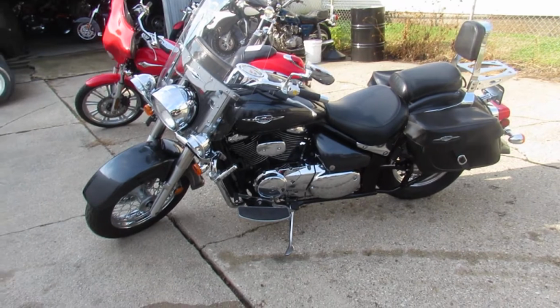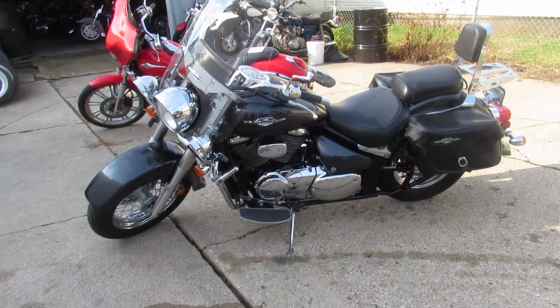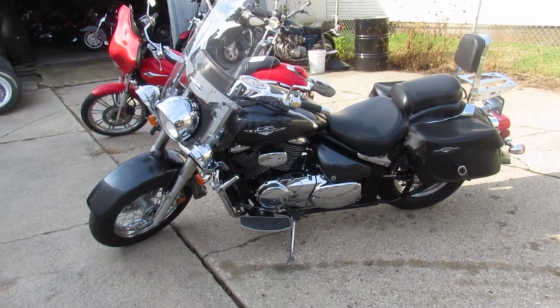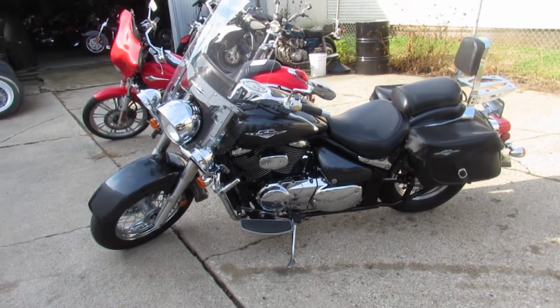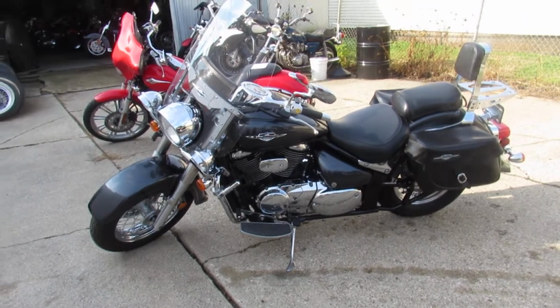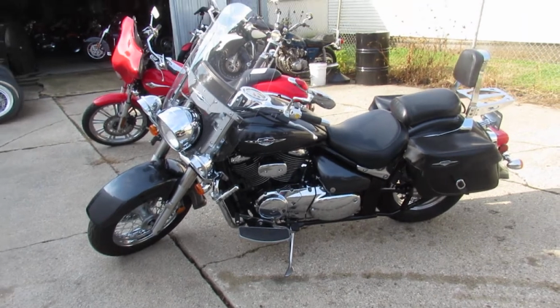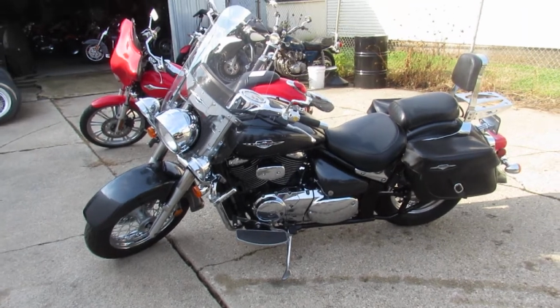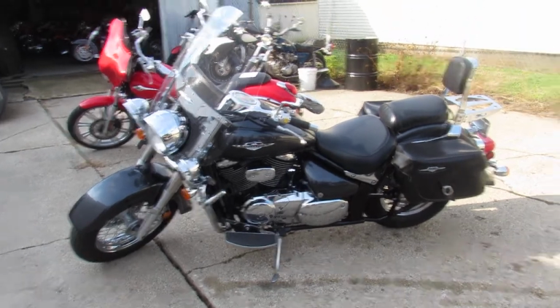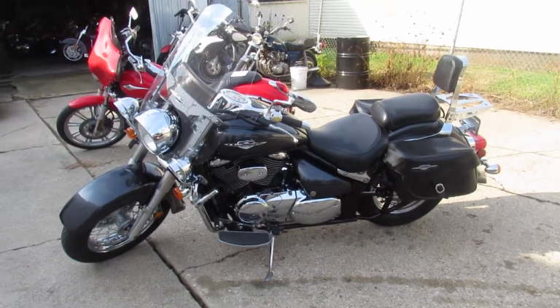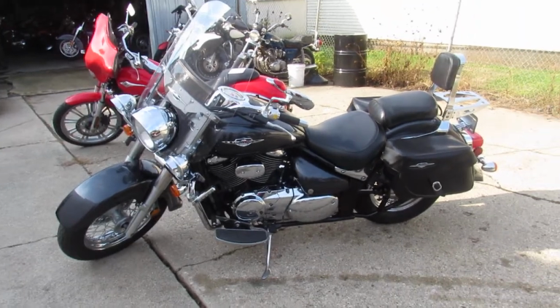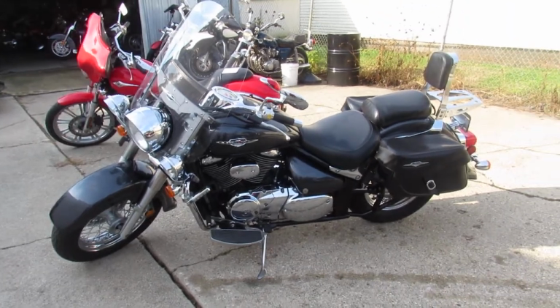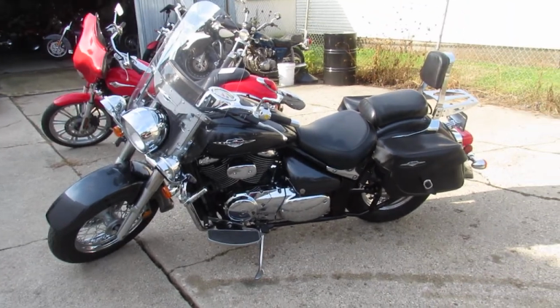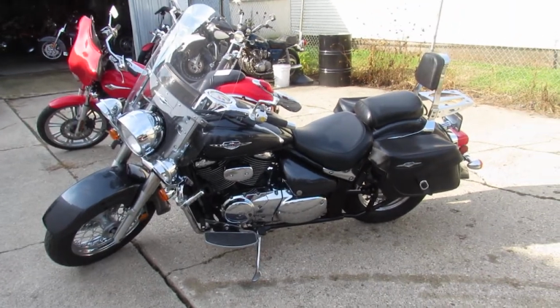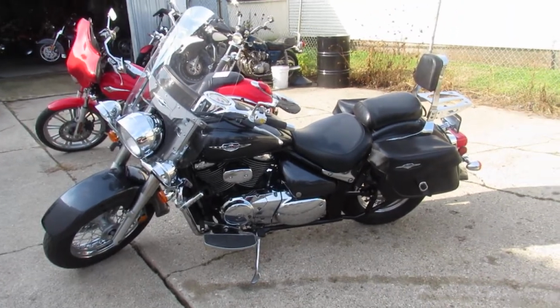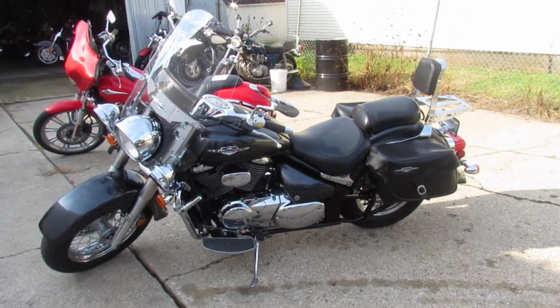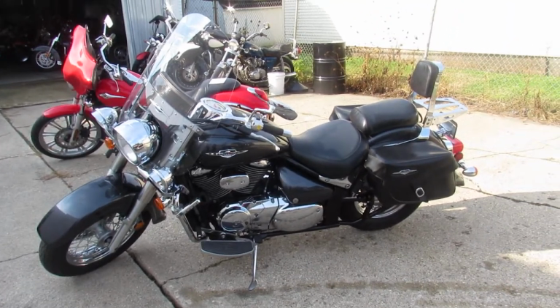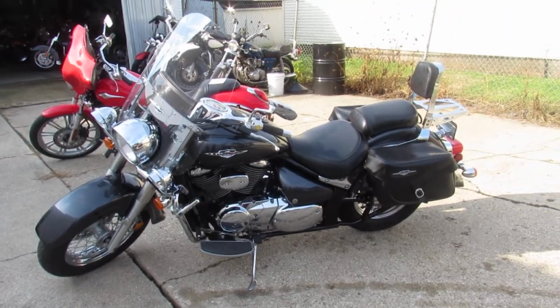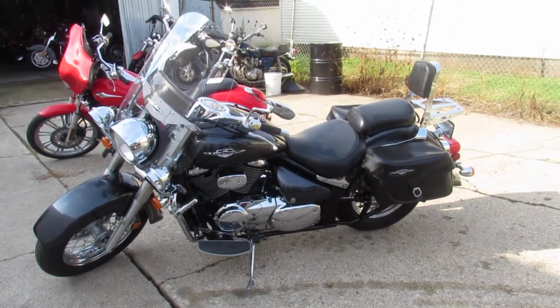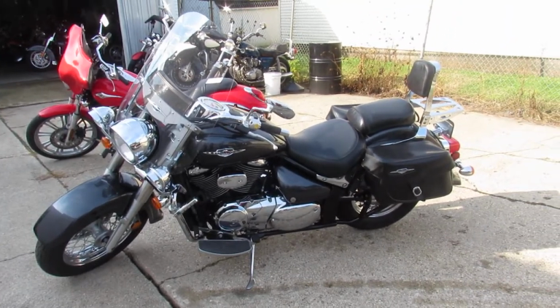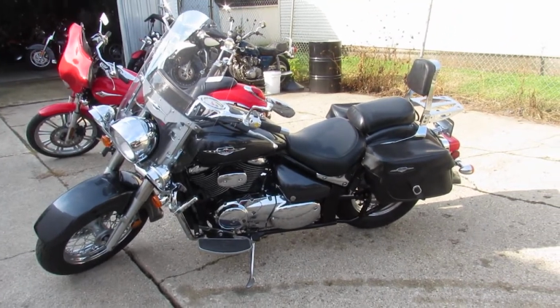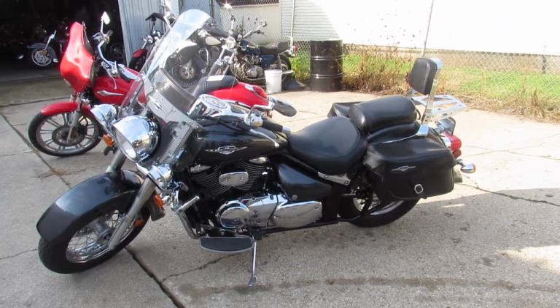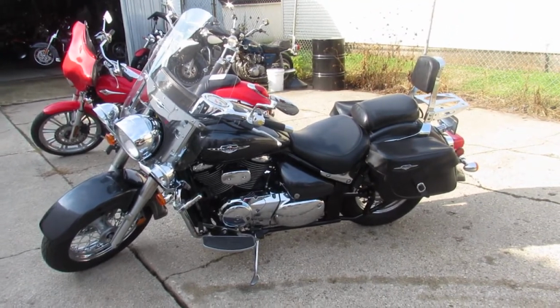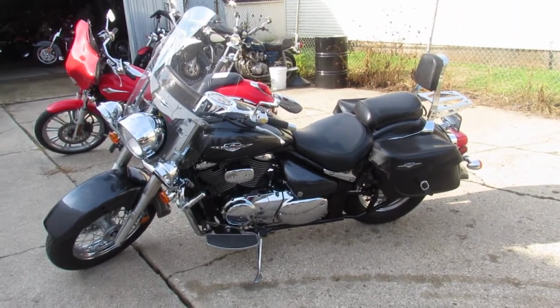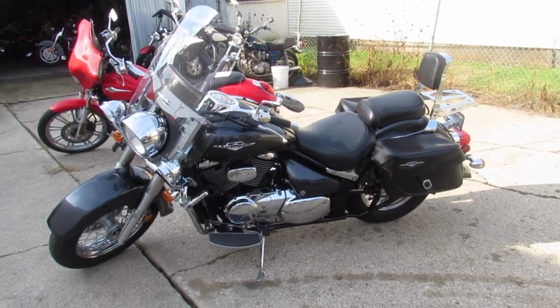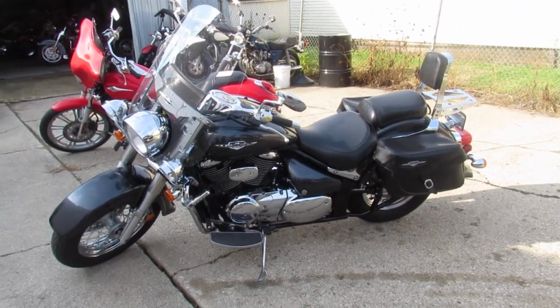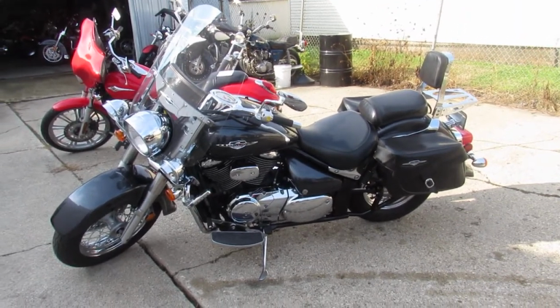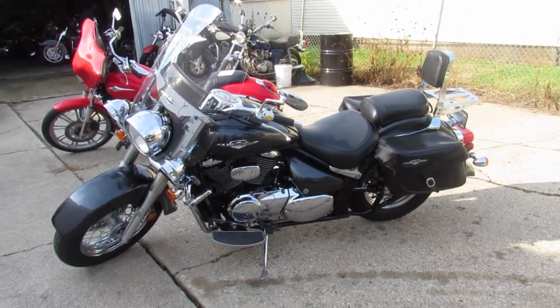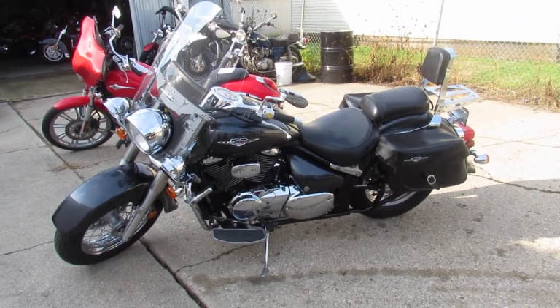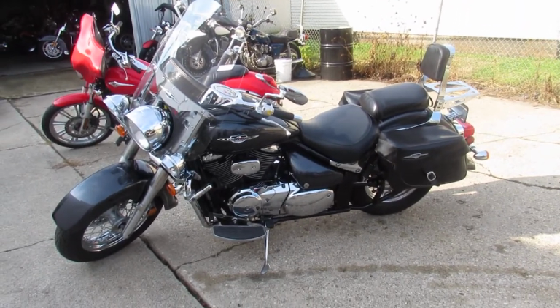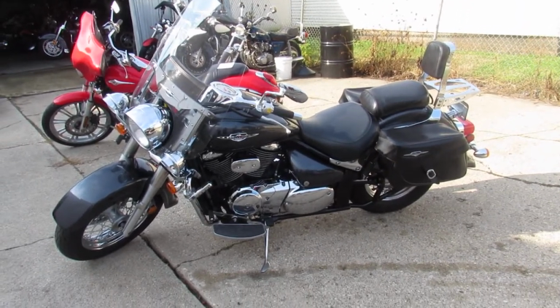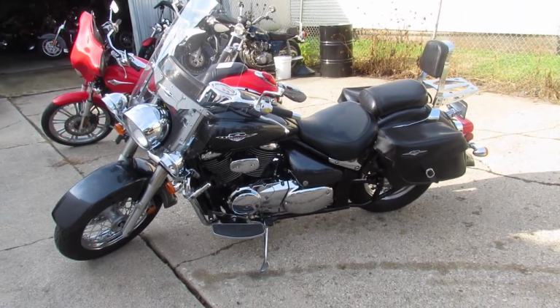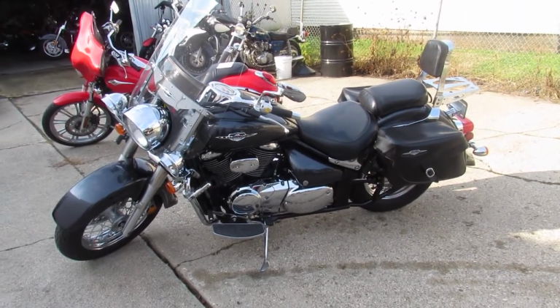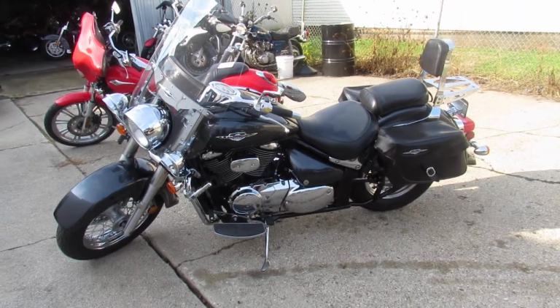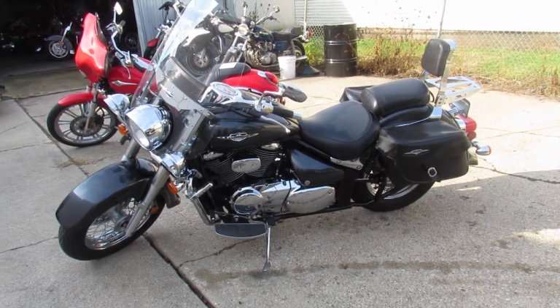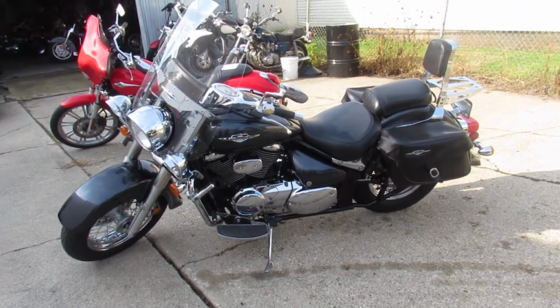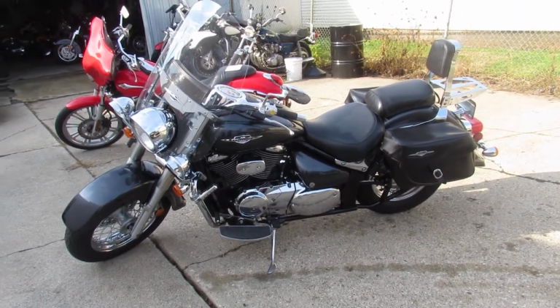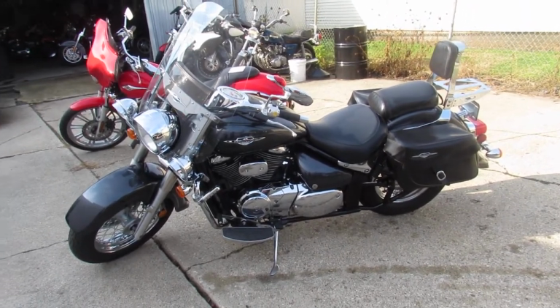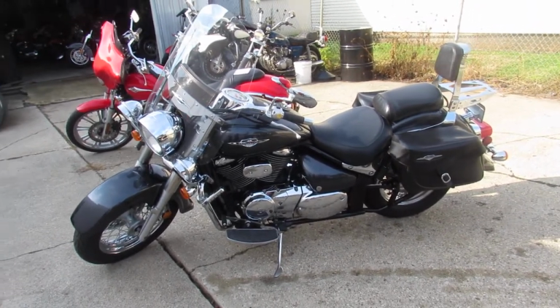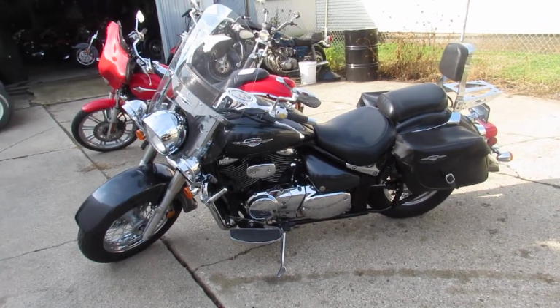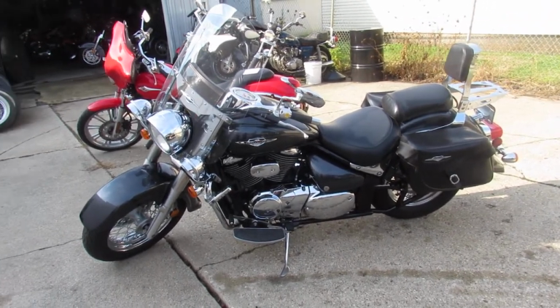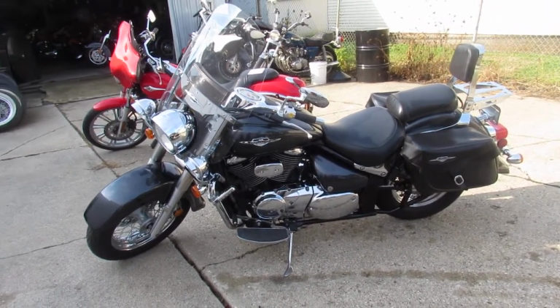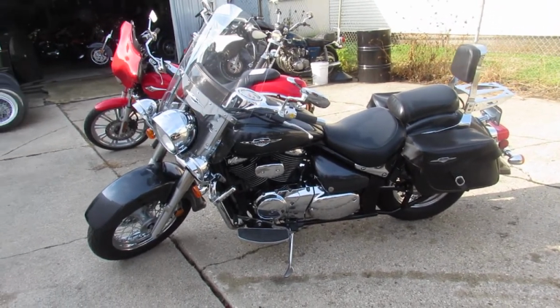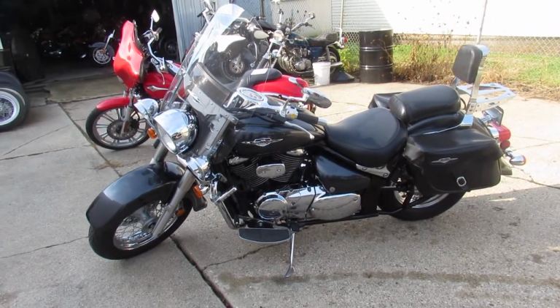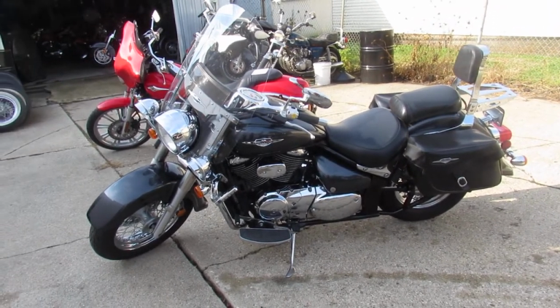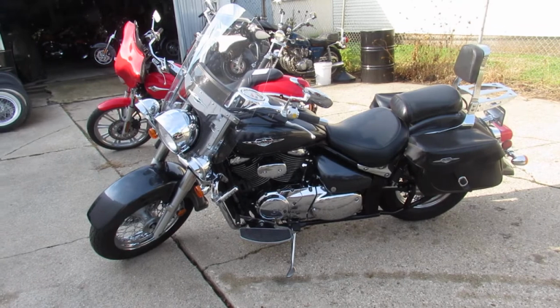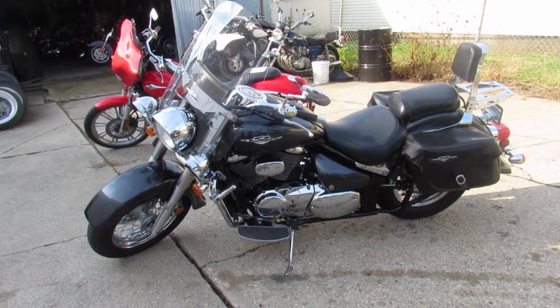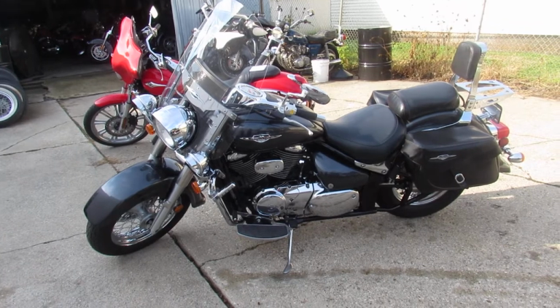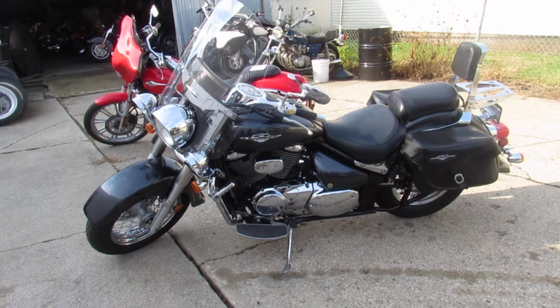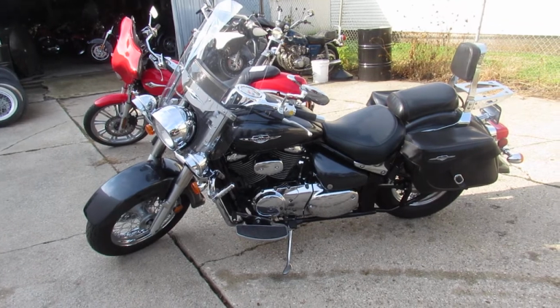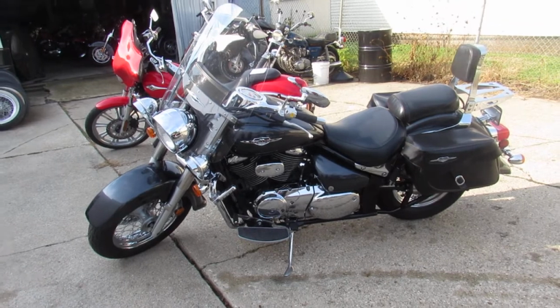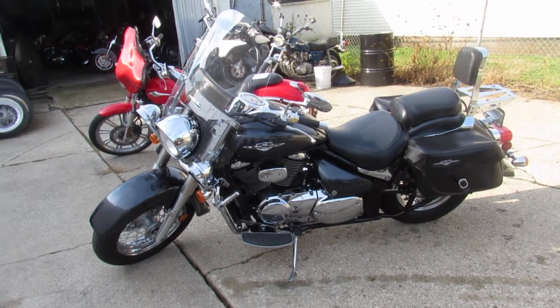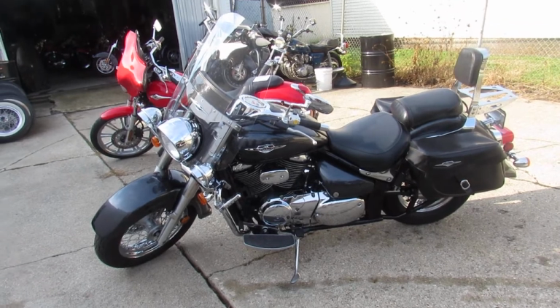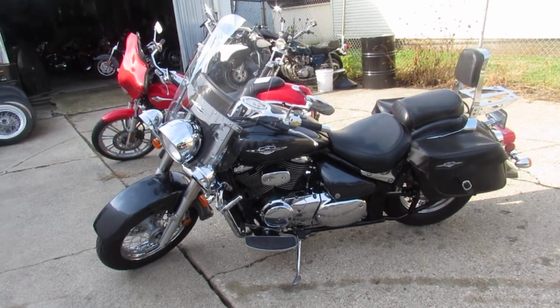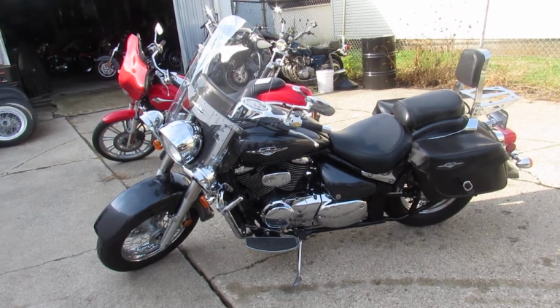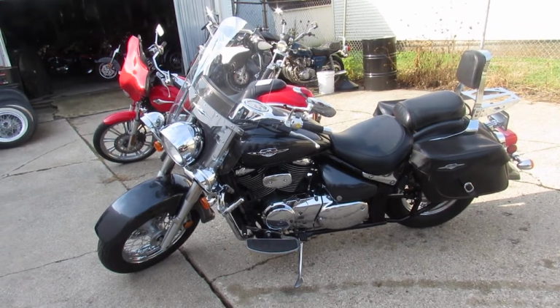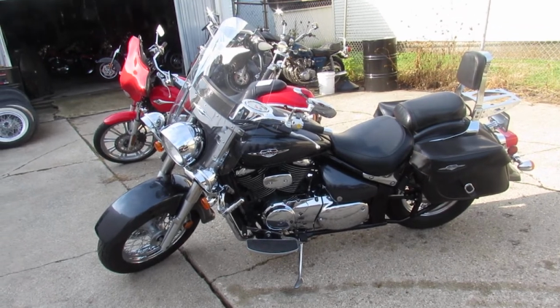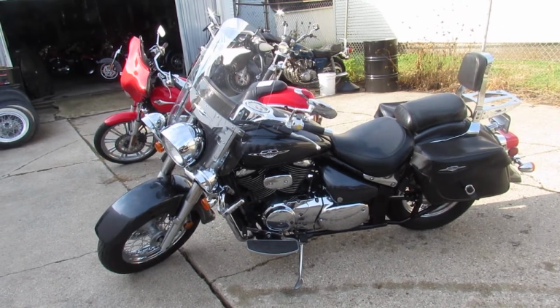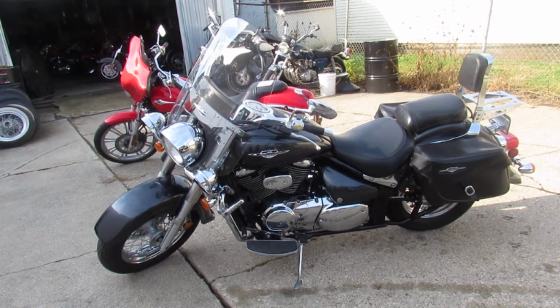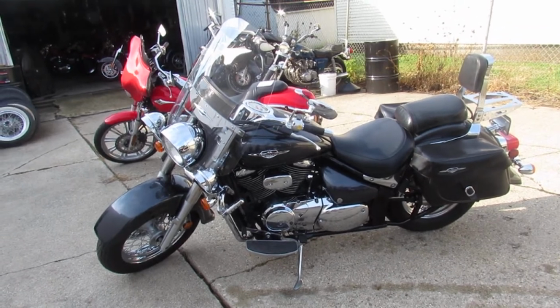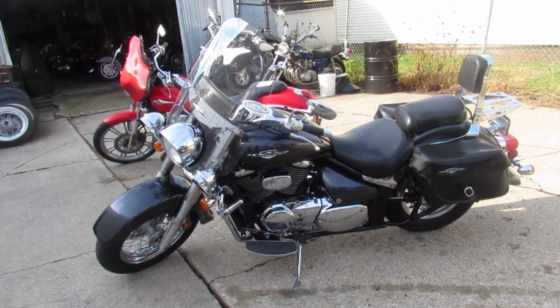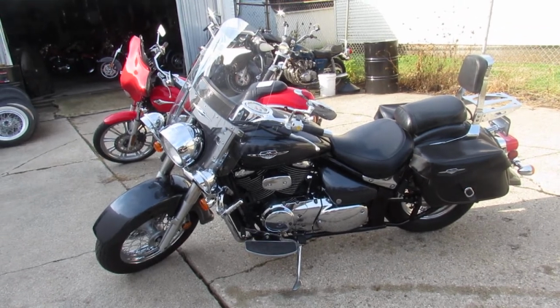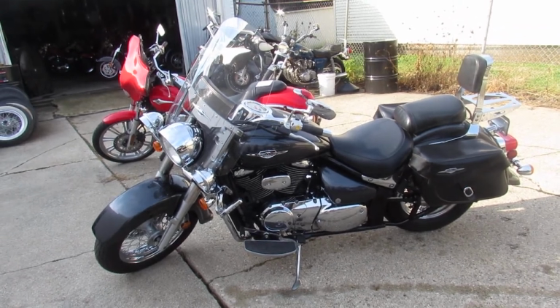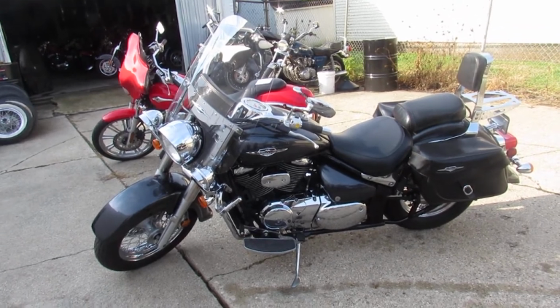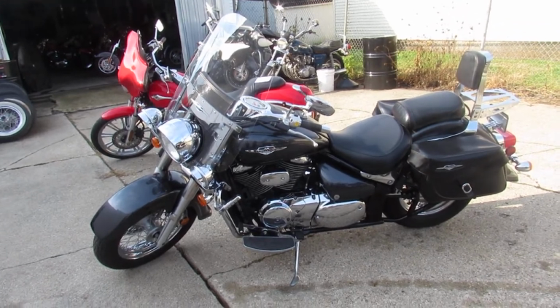Don't want to miss it. Check it out at approvalpowersports.com. Give us a call, we'll get it done — 810-648-9500.